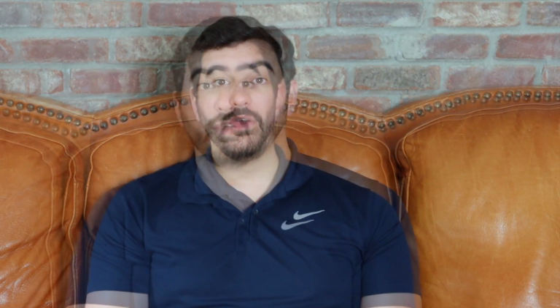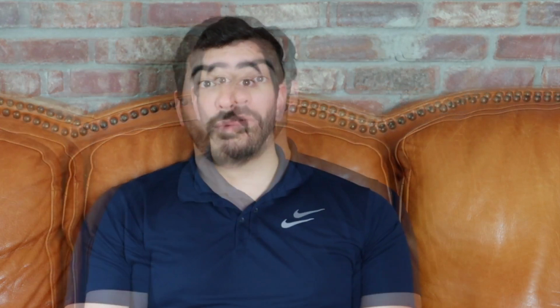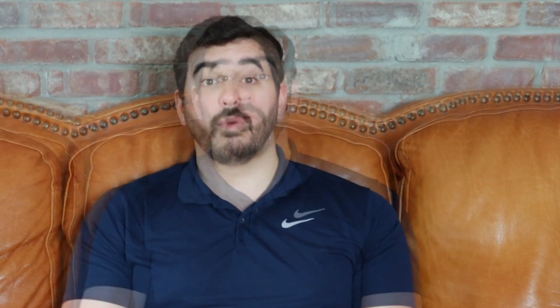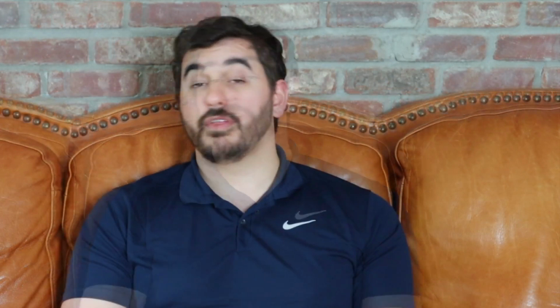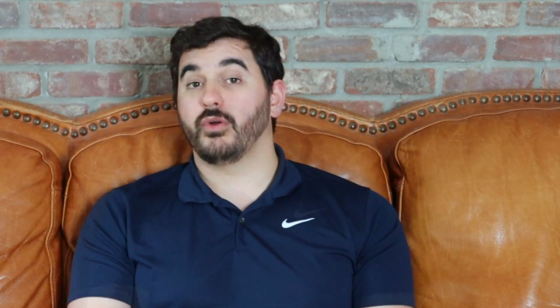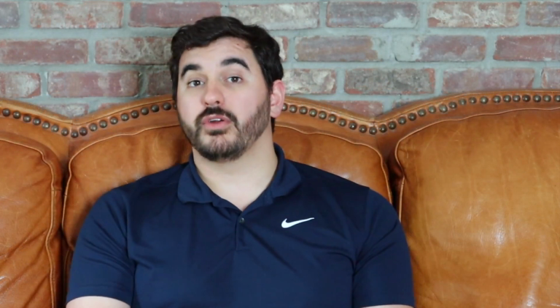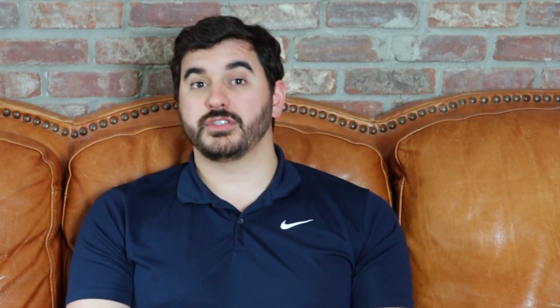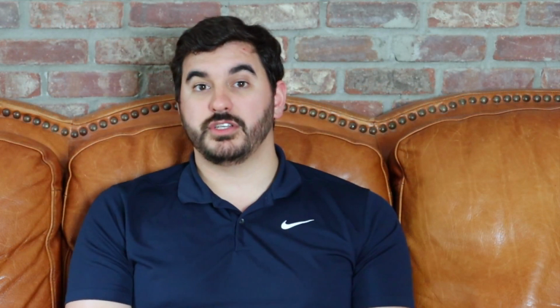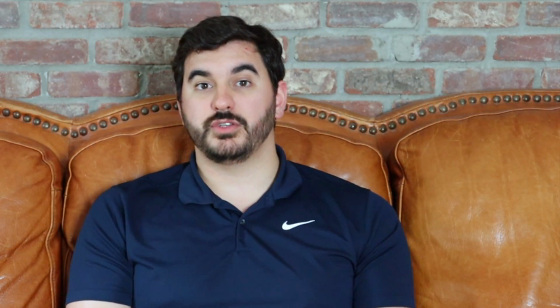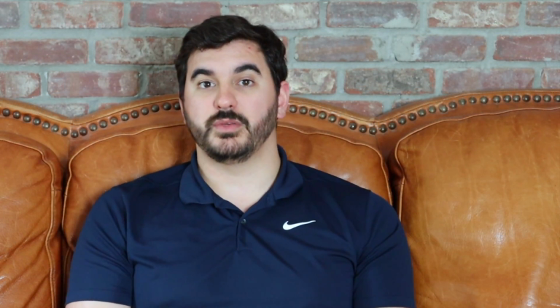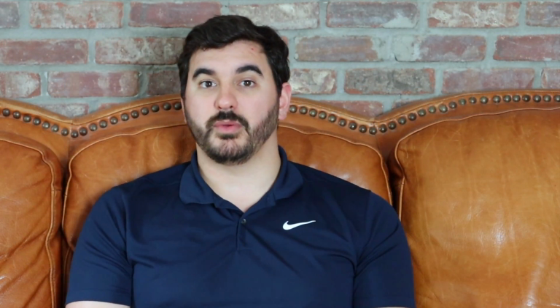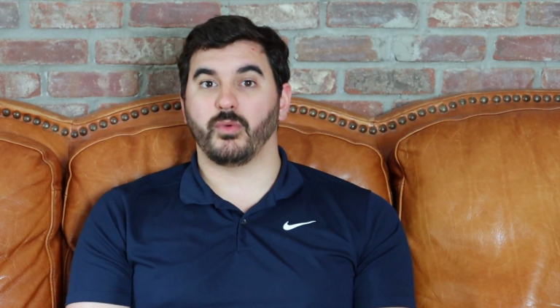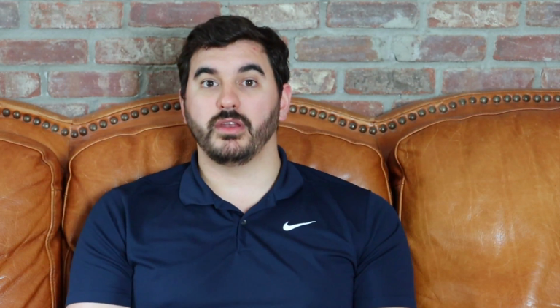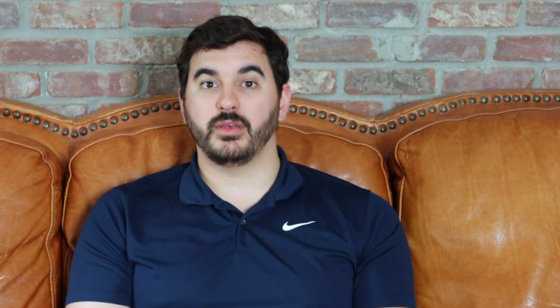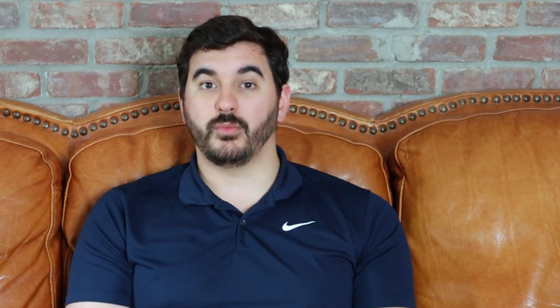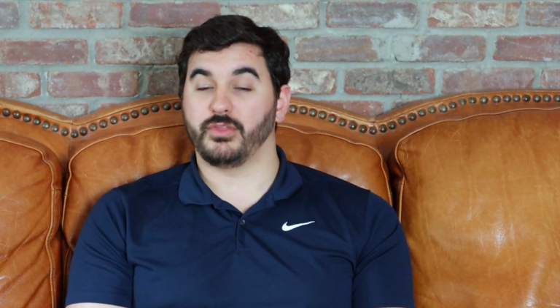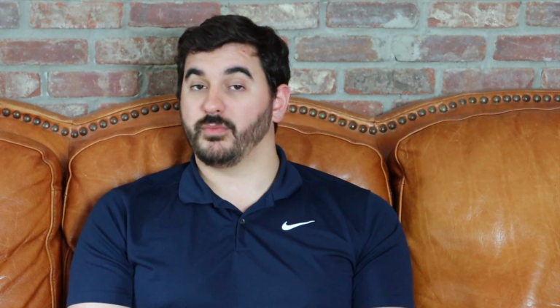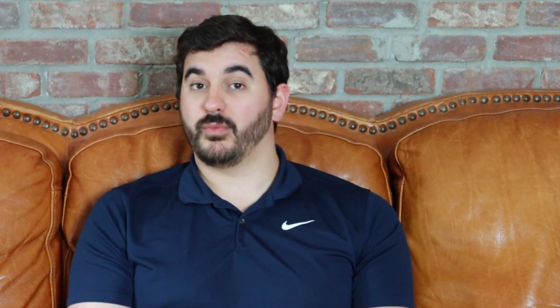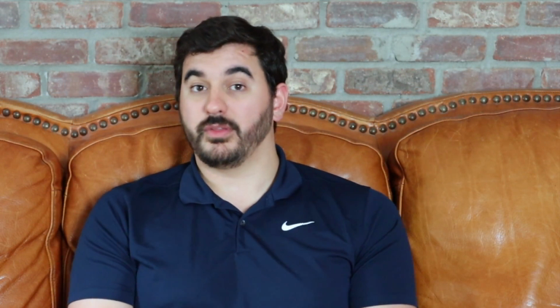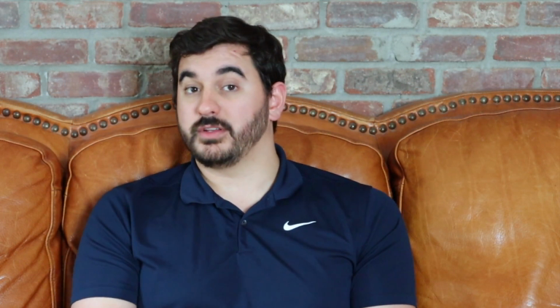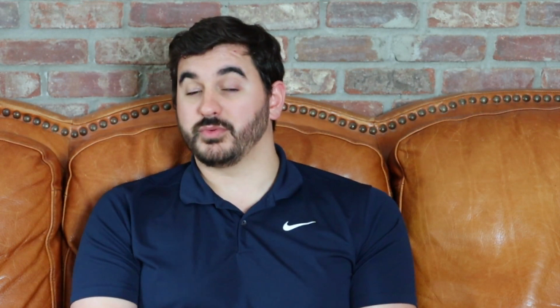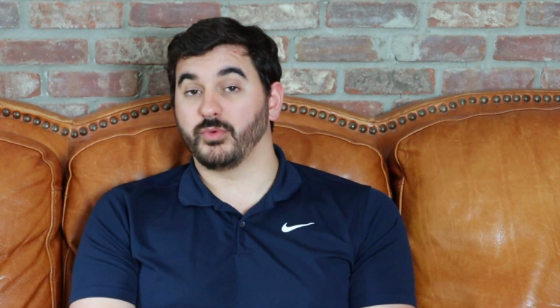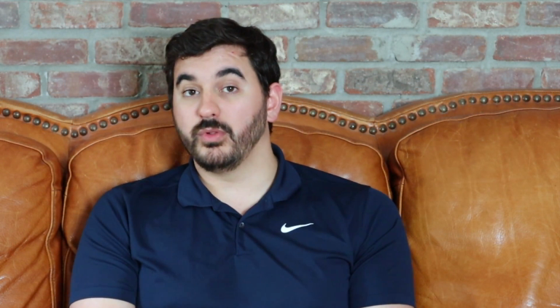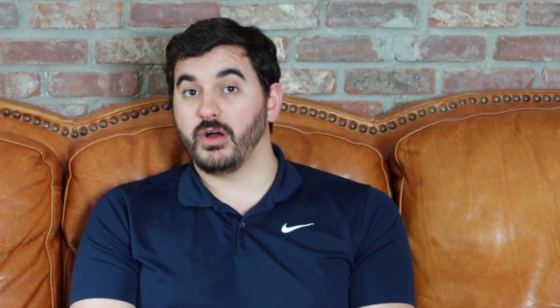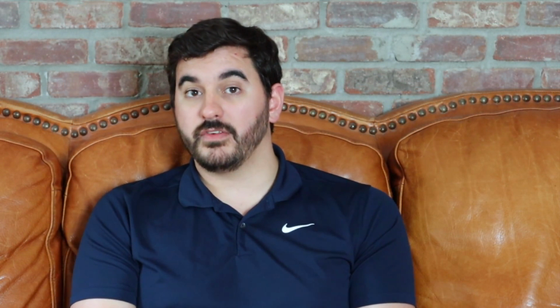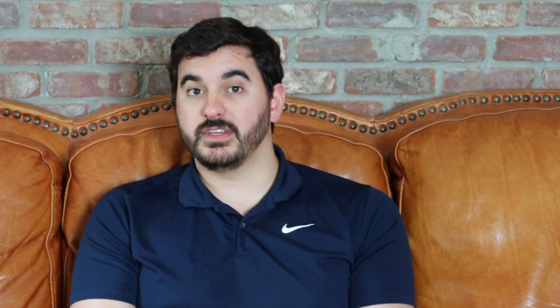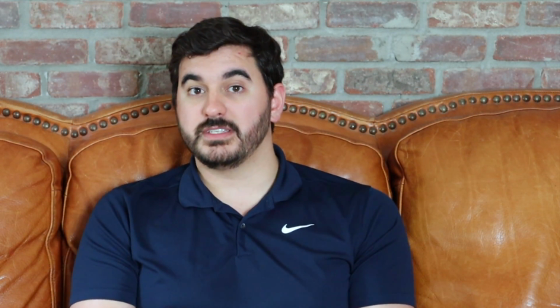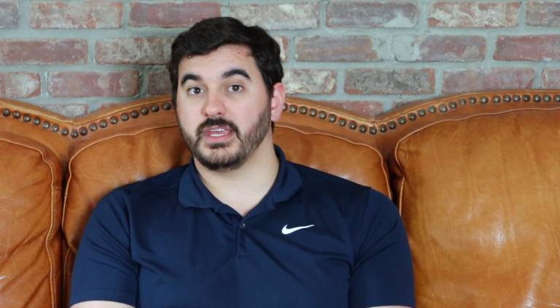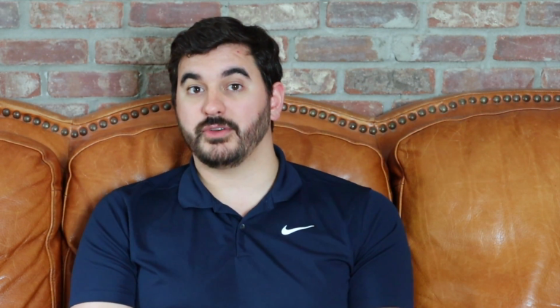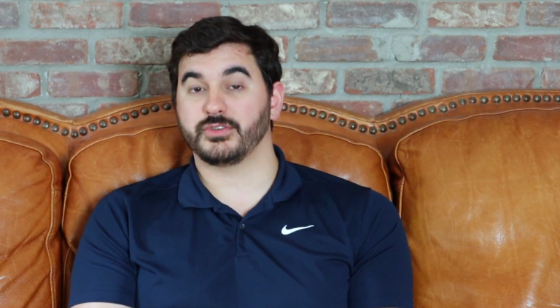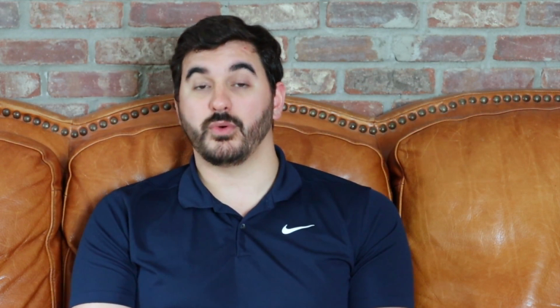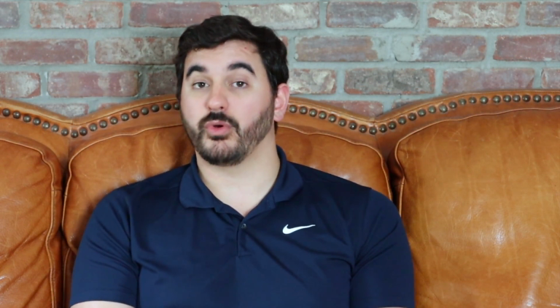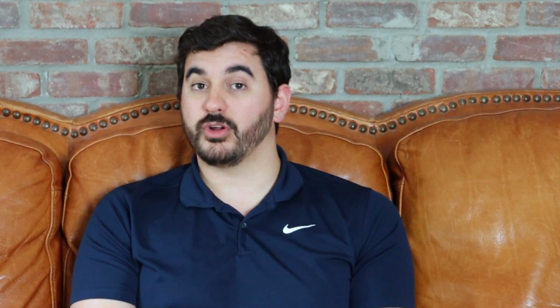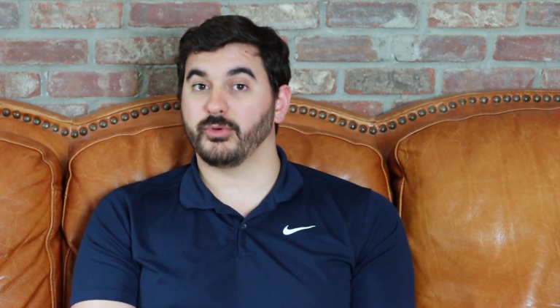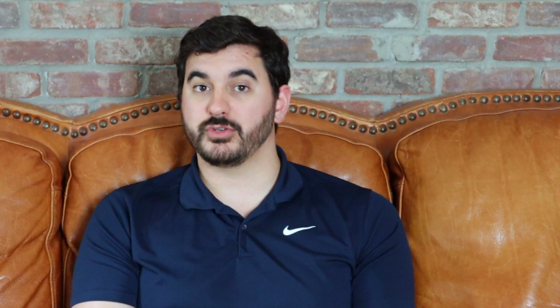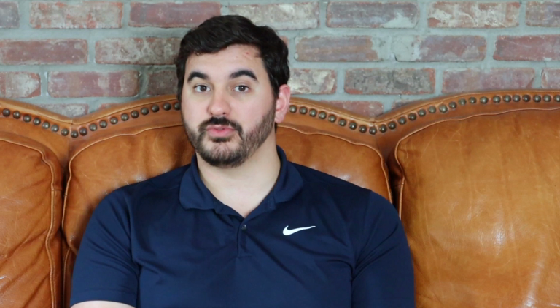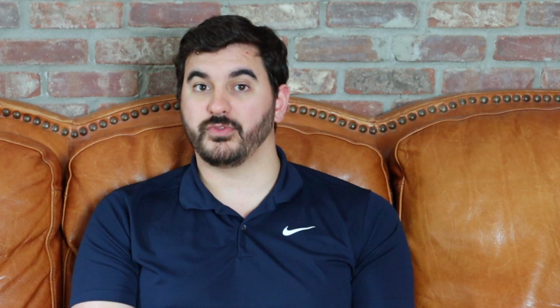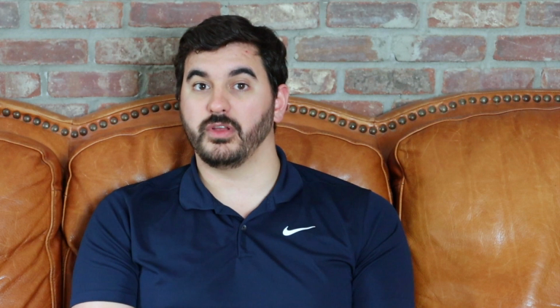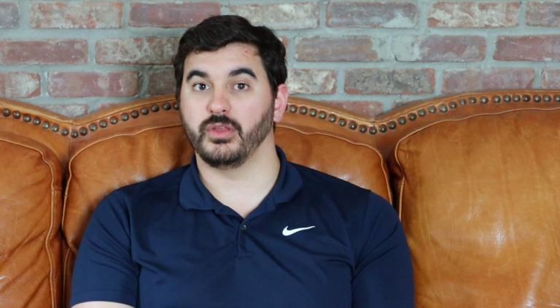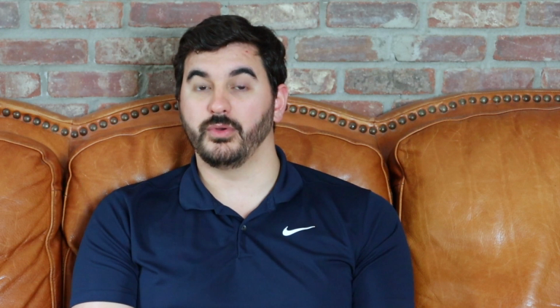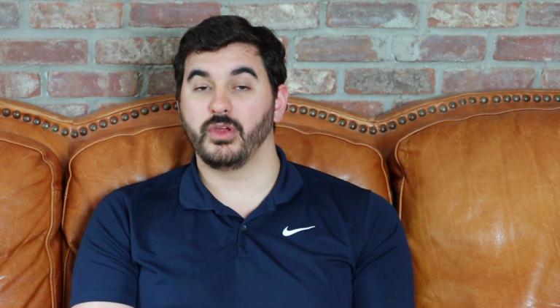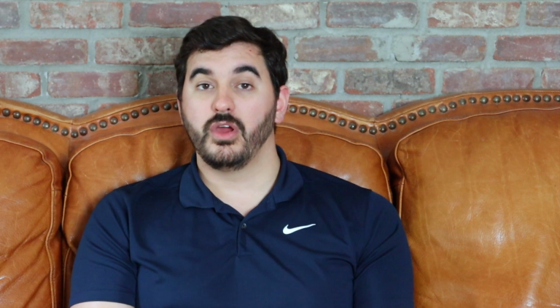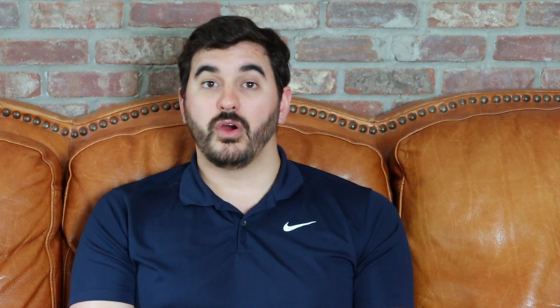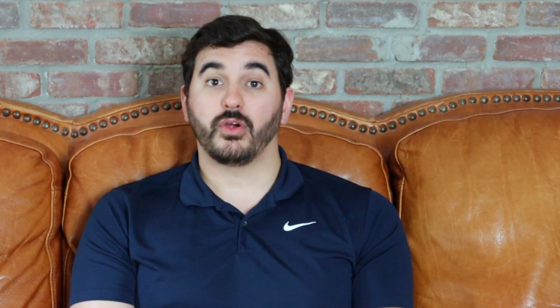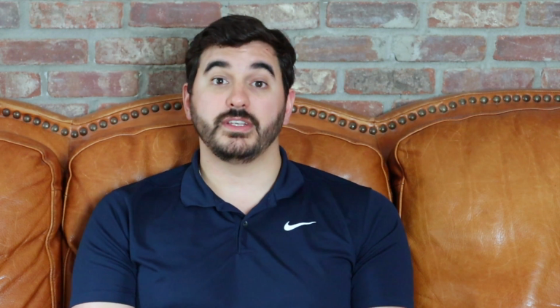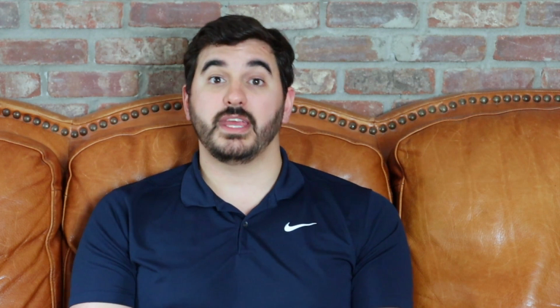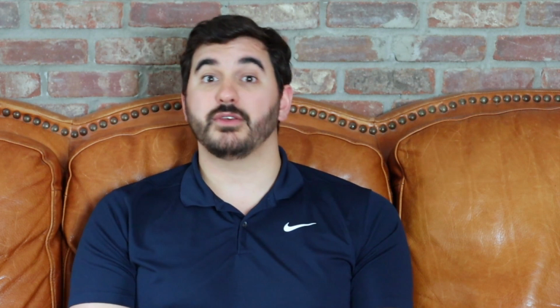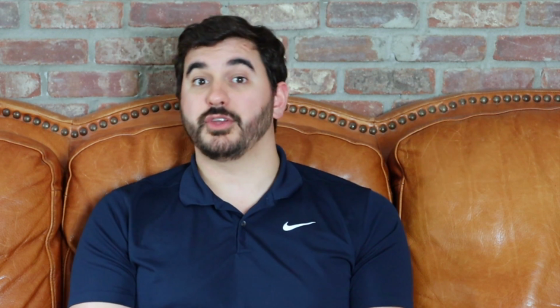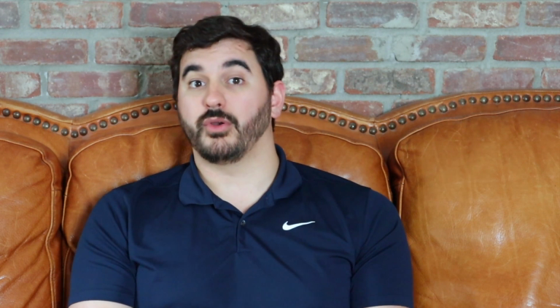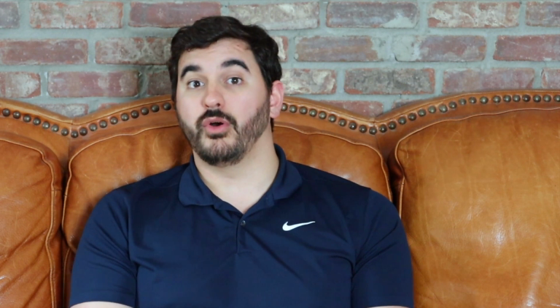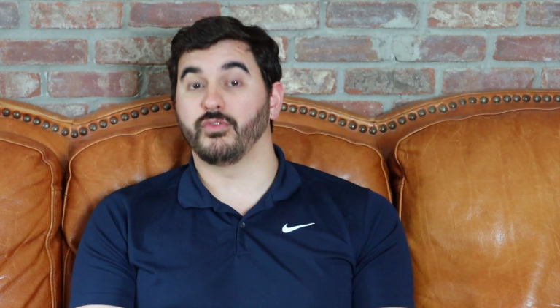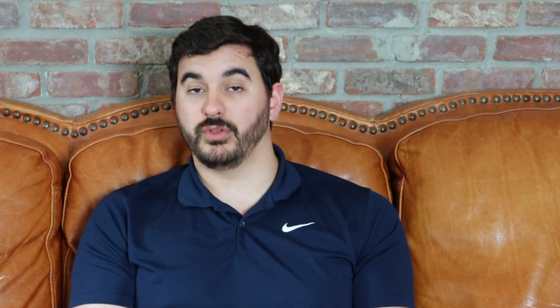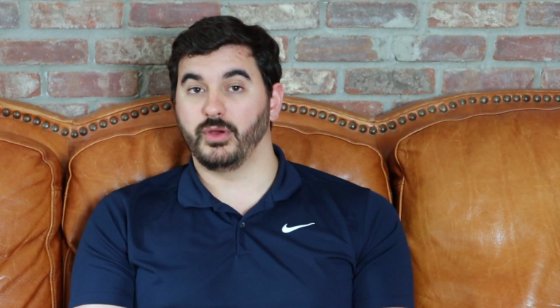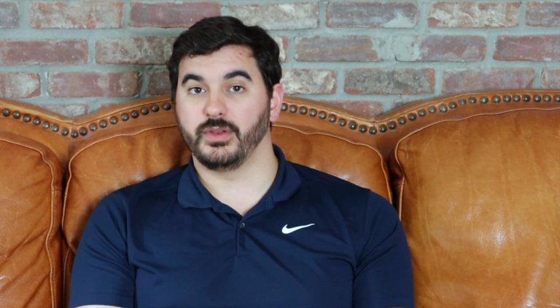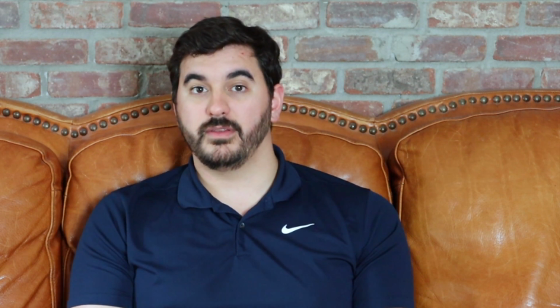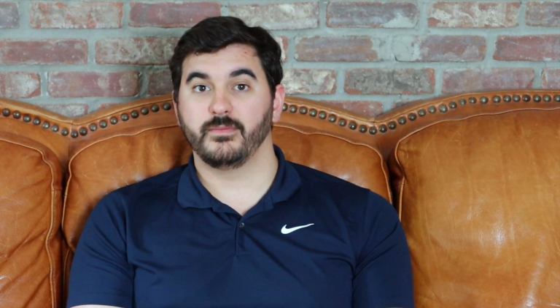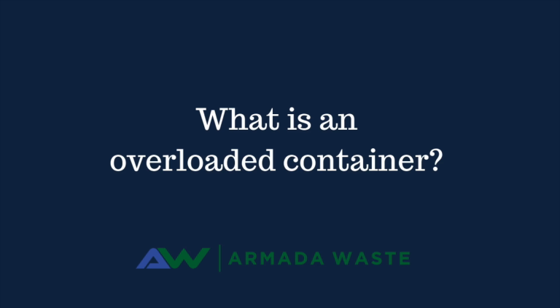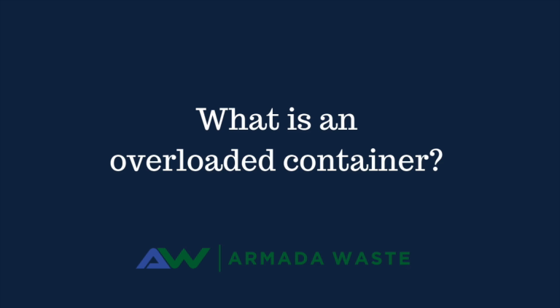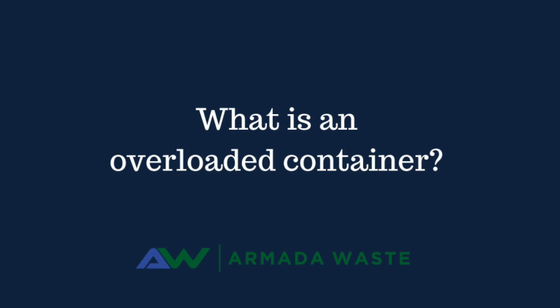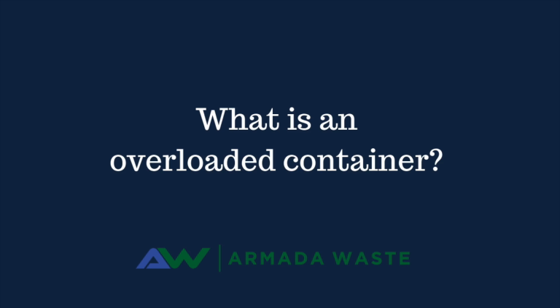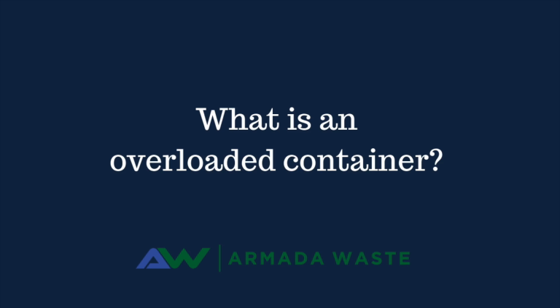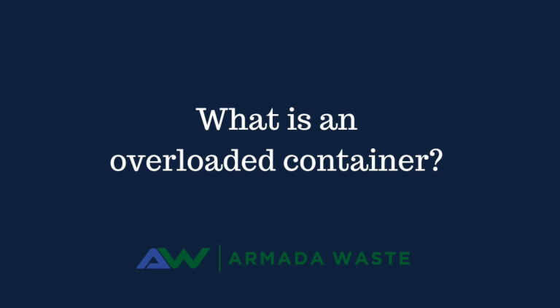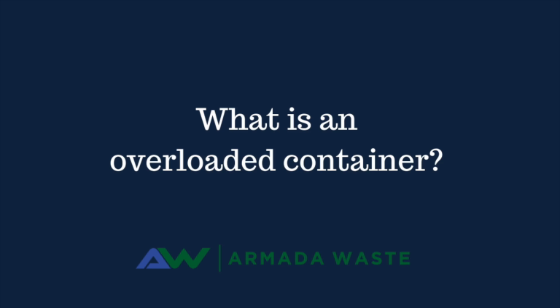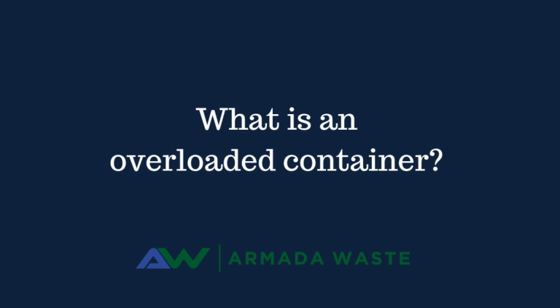One of the largest issues that we run into, whether that's roll-off containers or commercial front load, are containers that are overloaded.